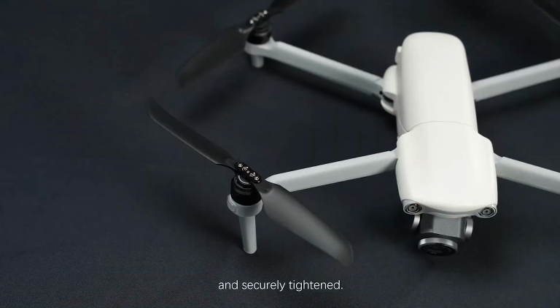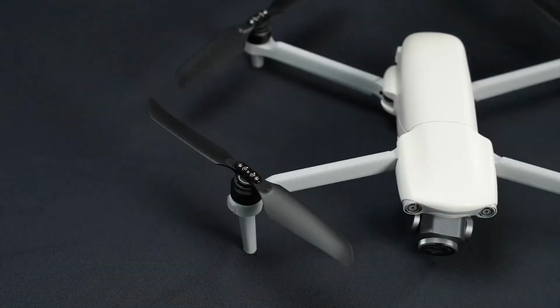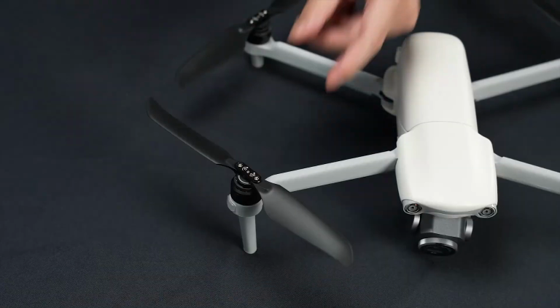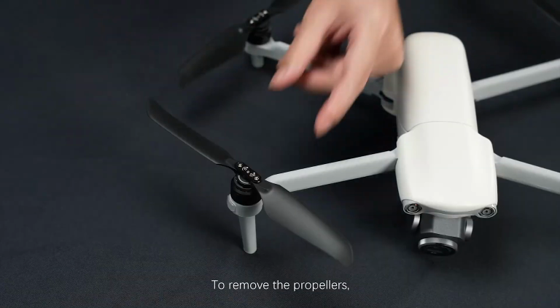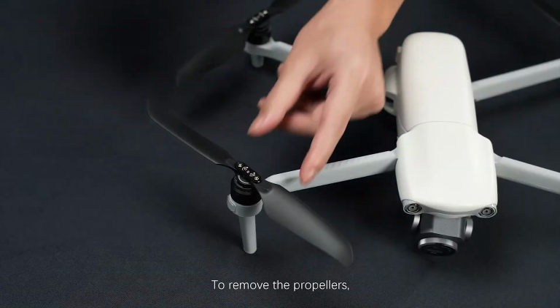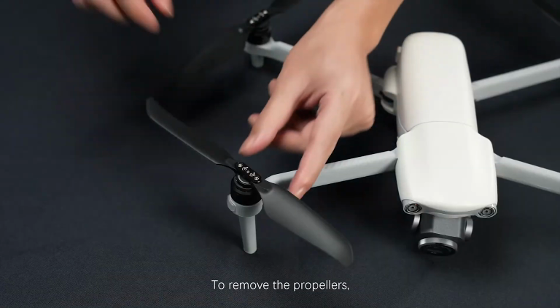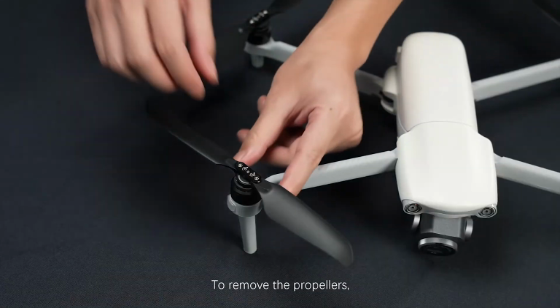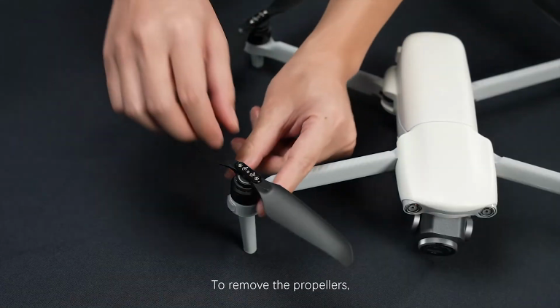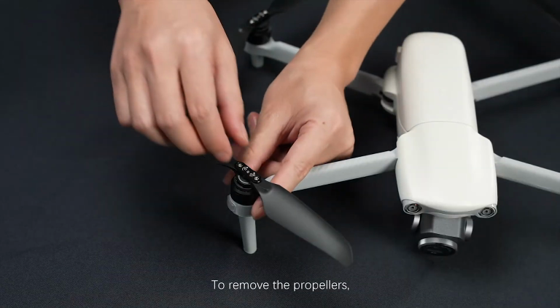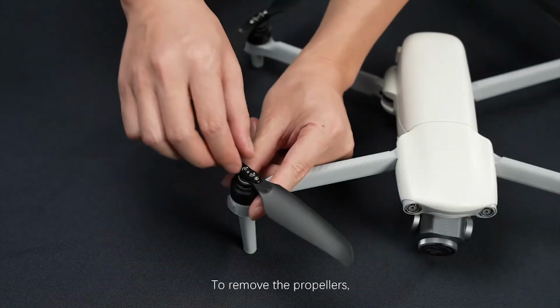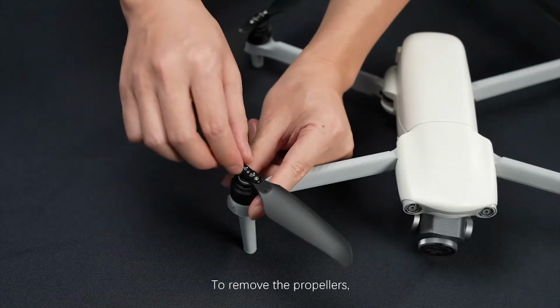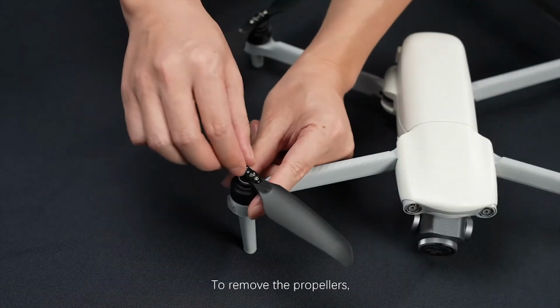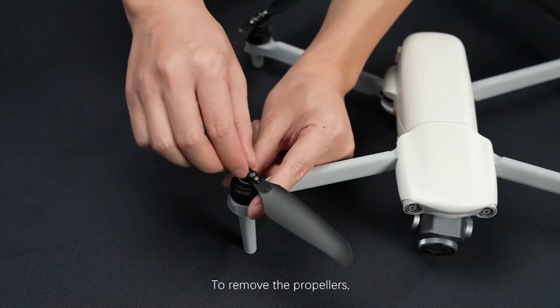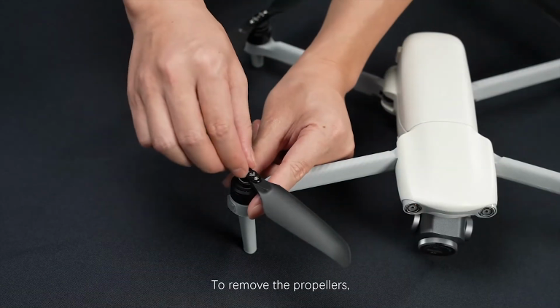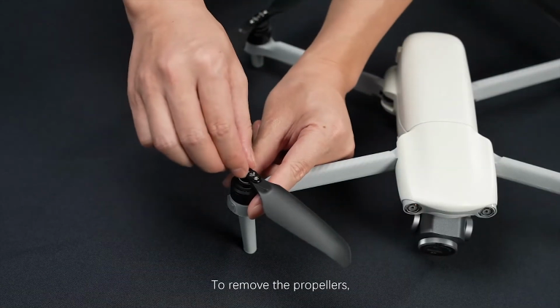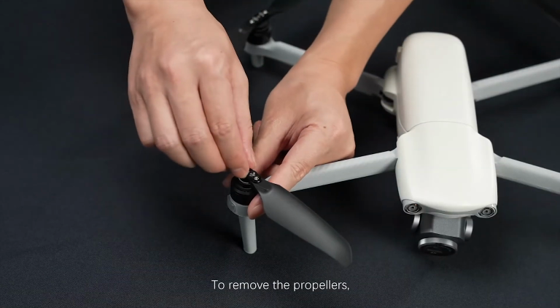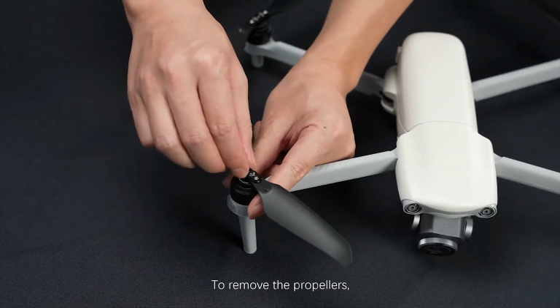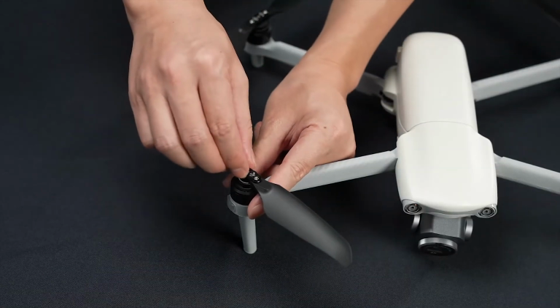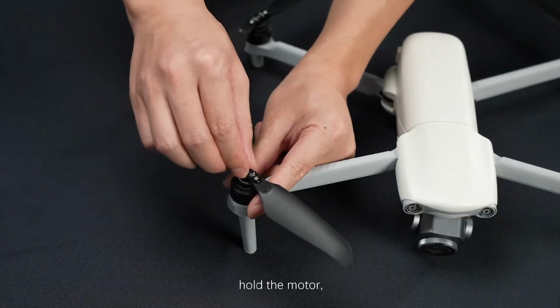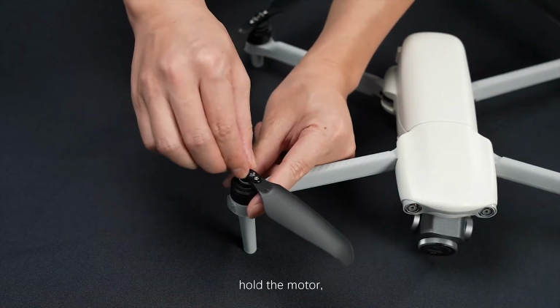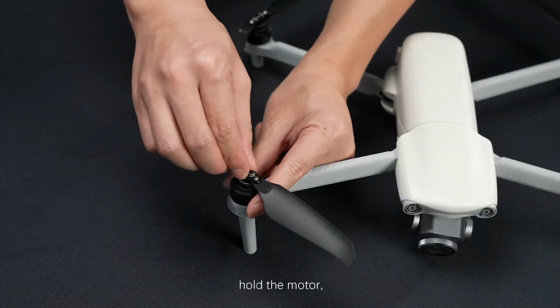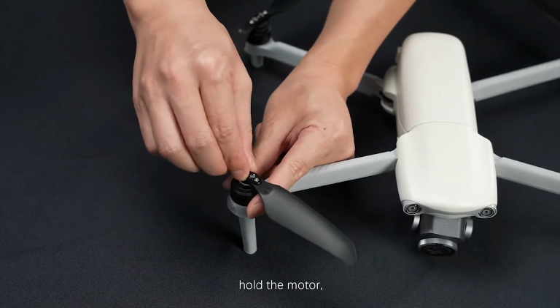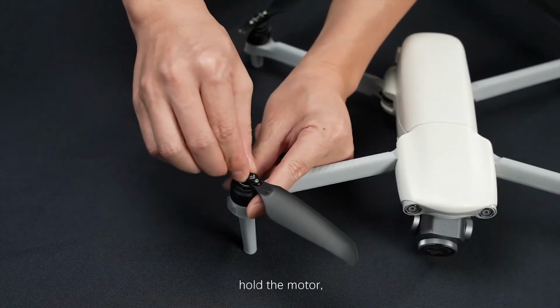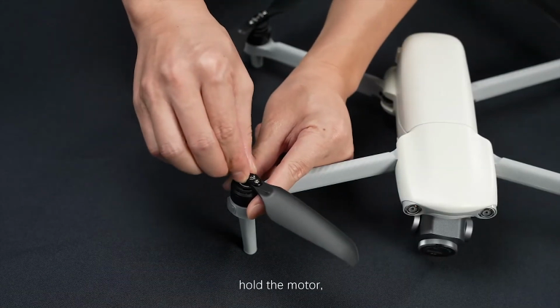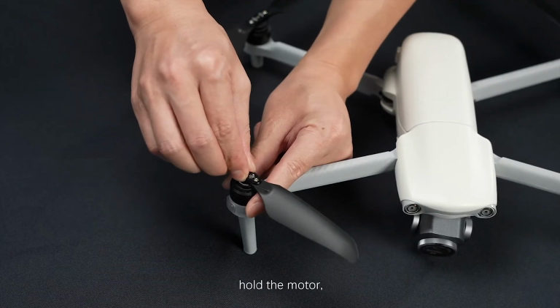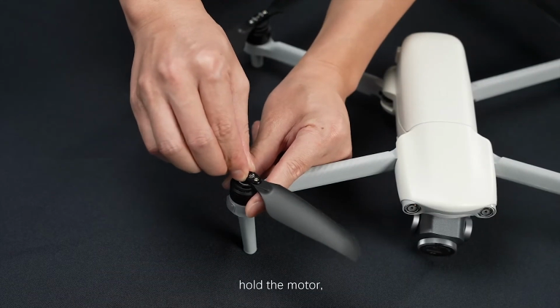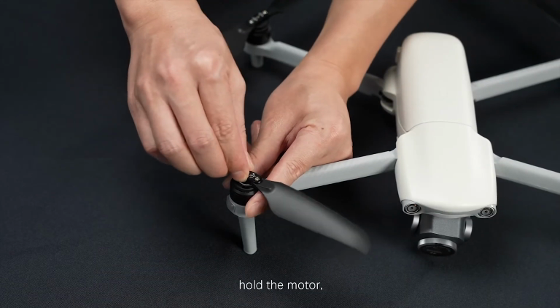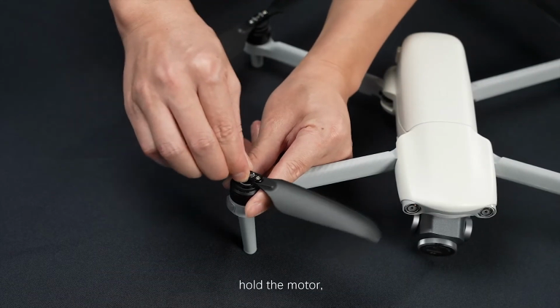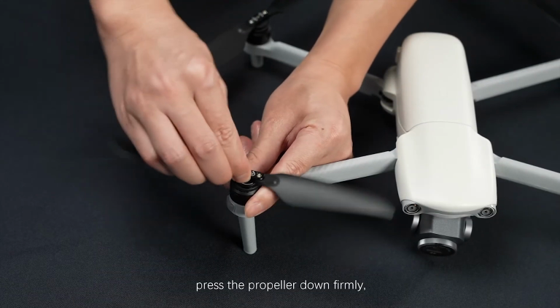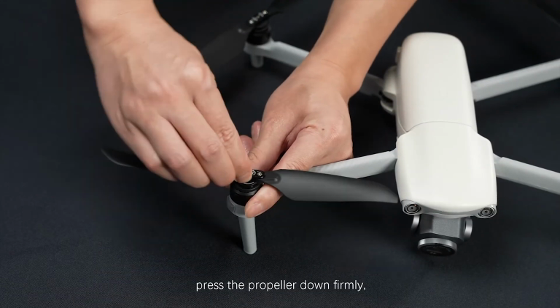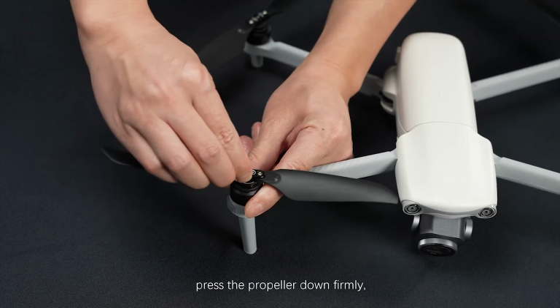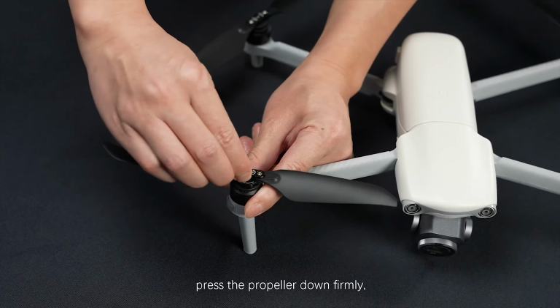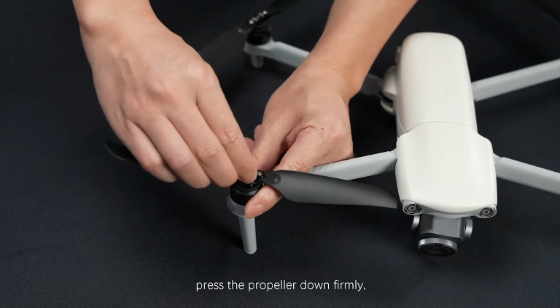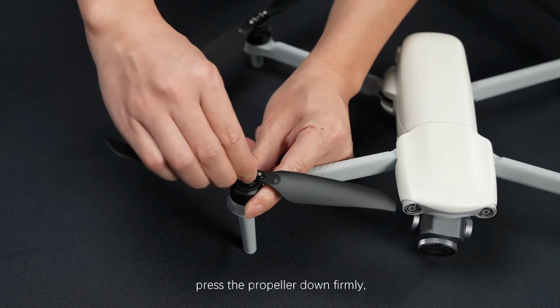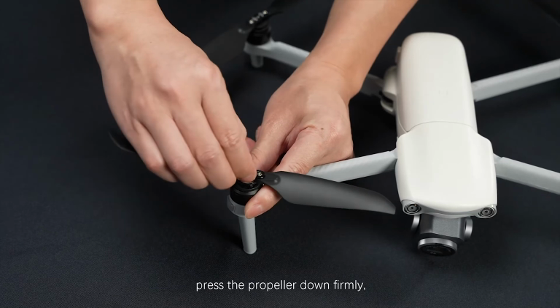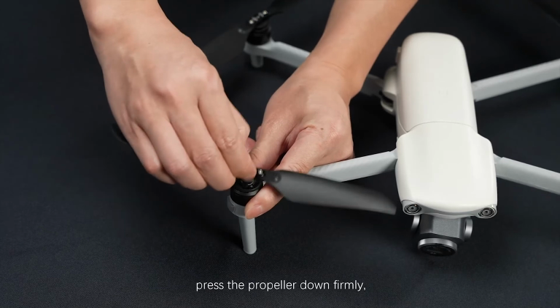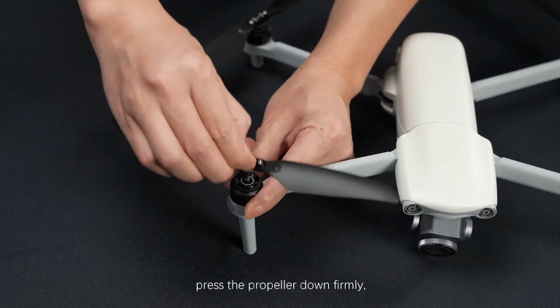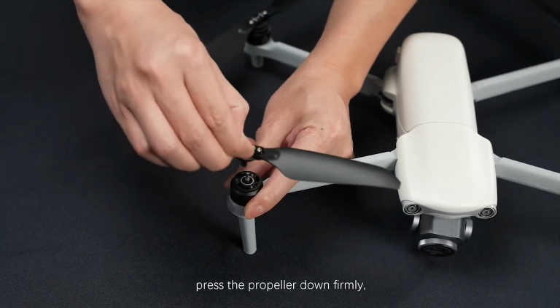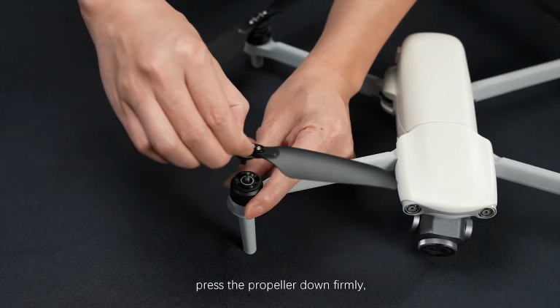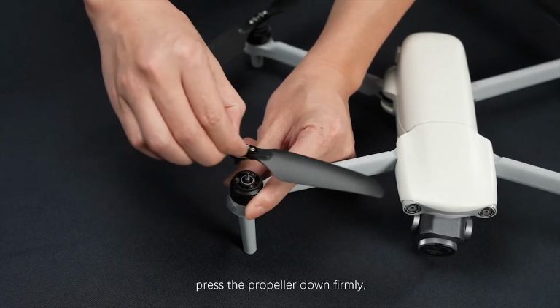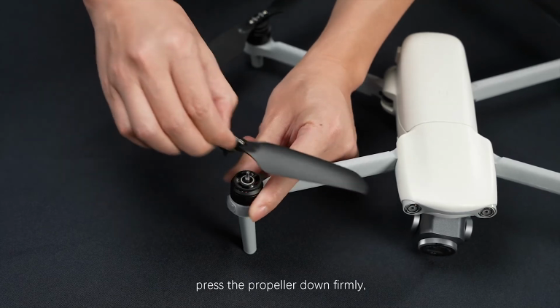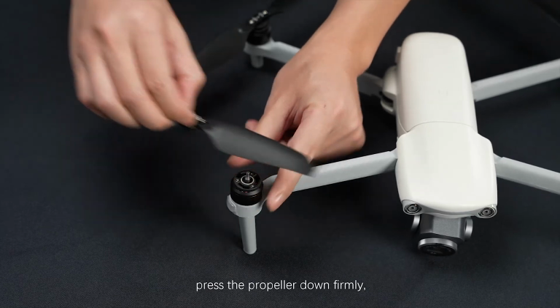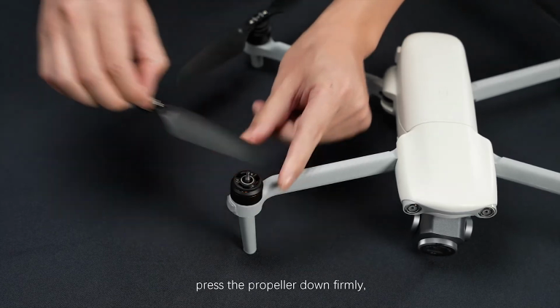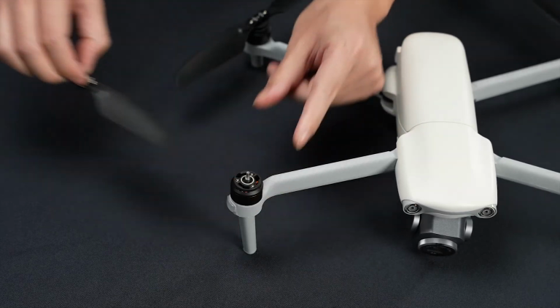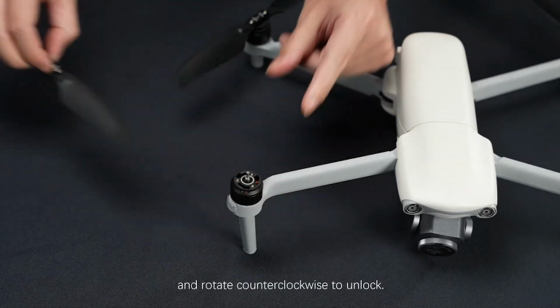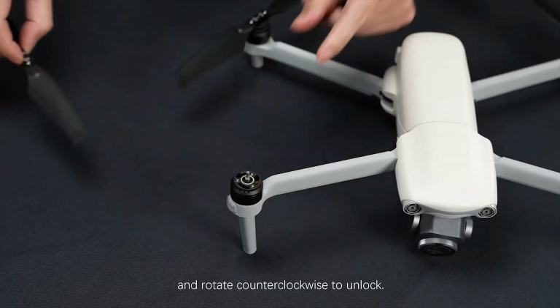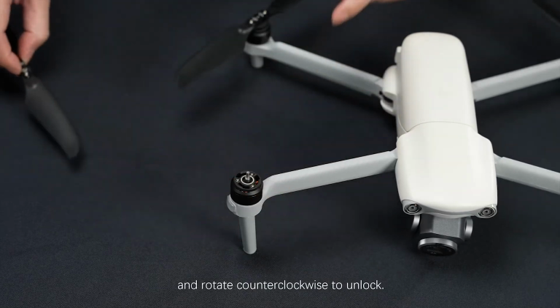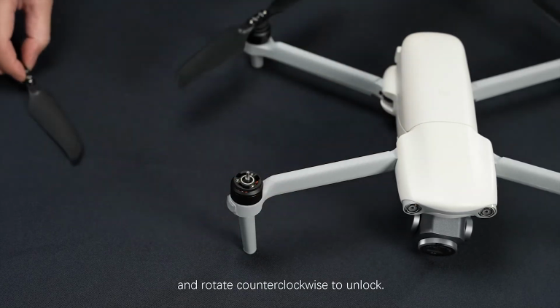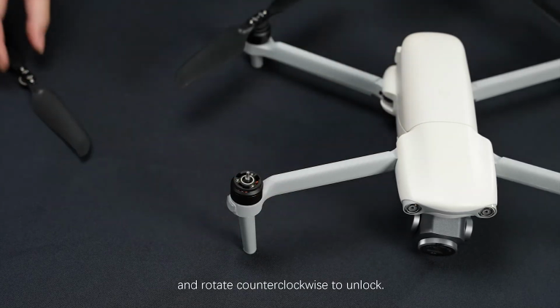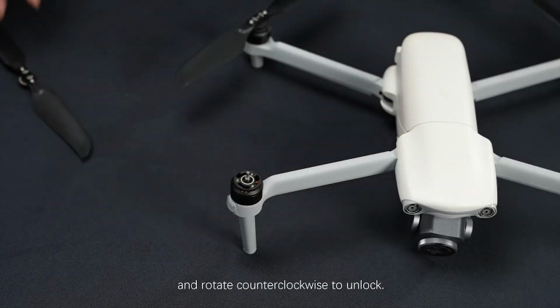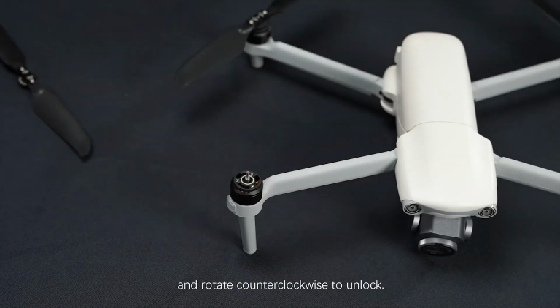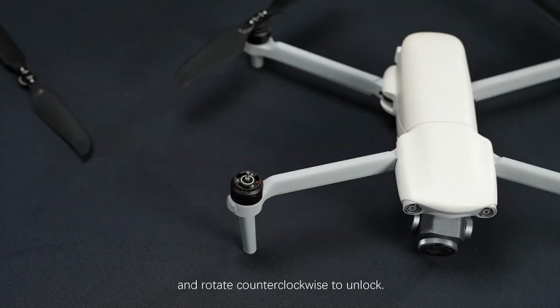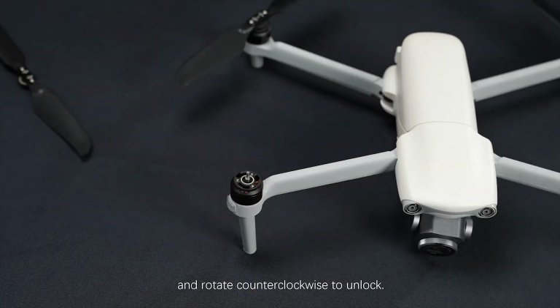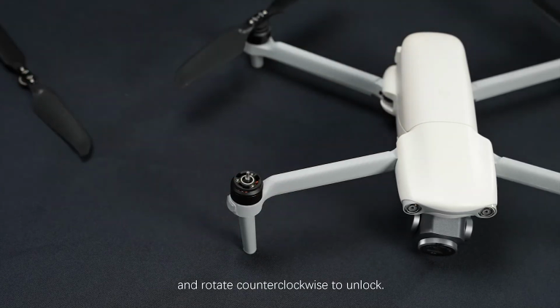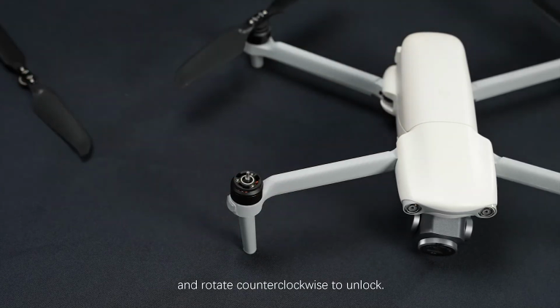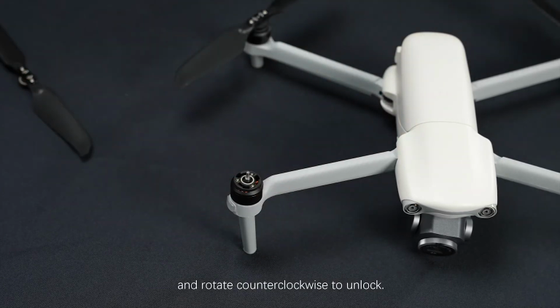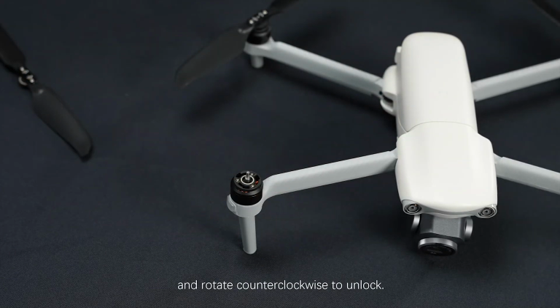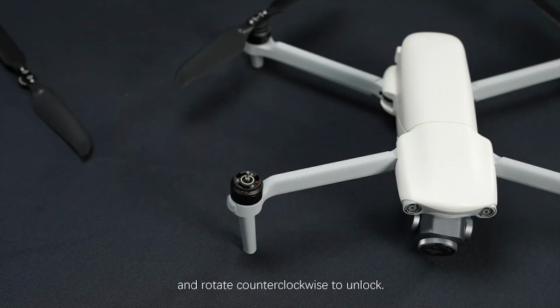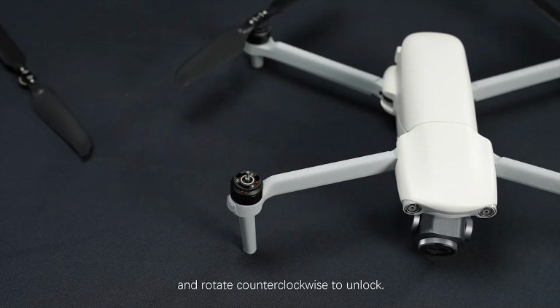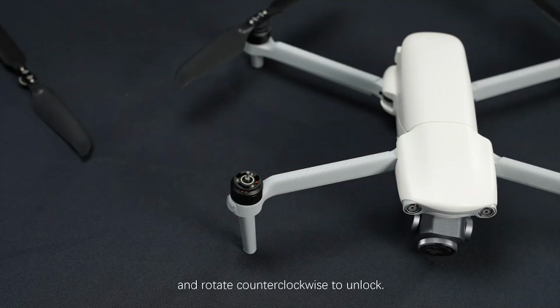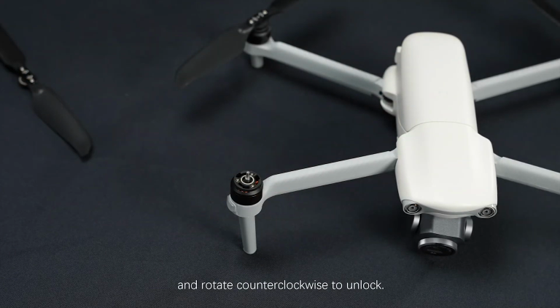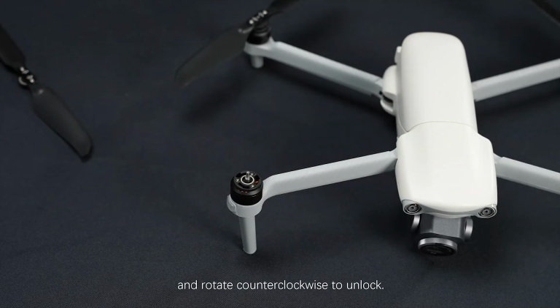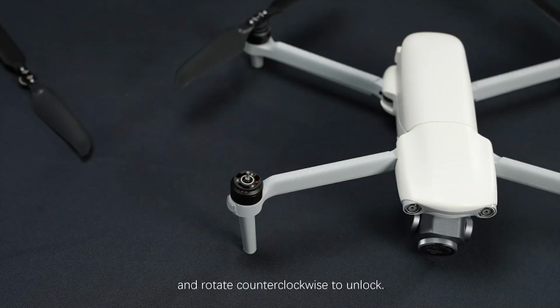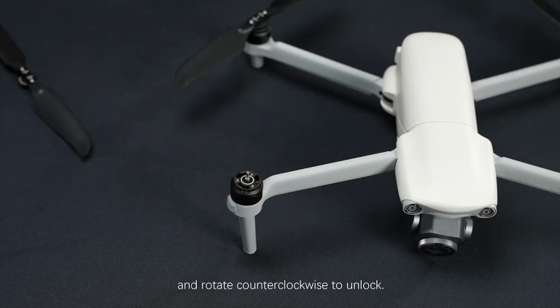To remove the propellers, hold the motor, press the propeller down firmly, and rotate counterclockwise to unlock.